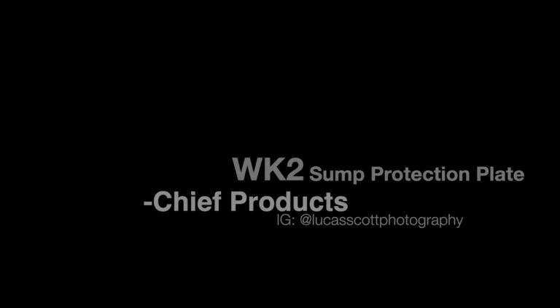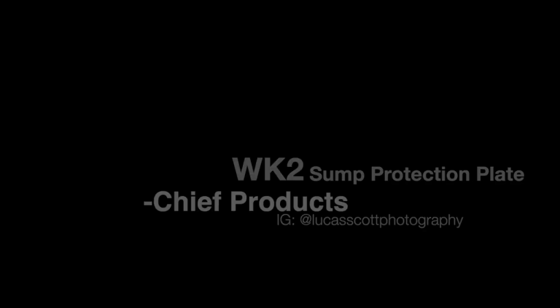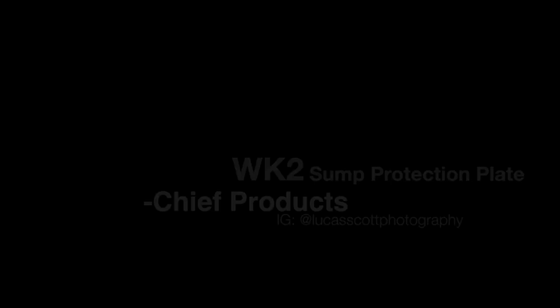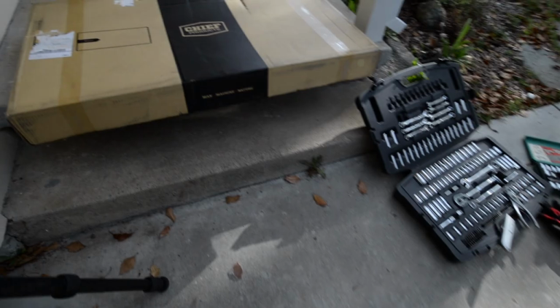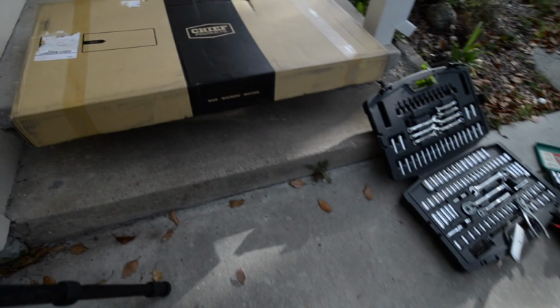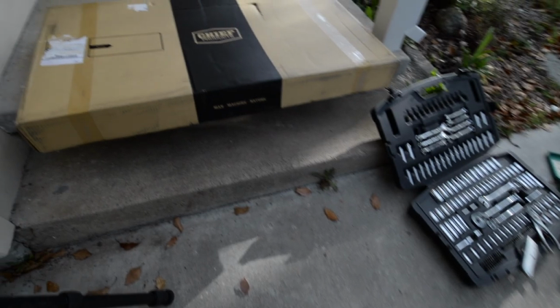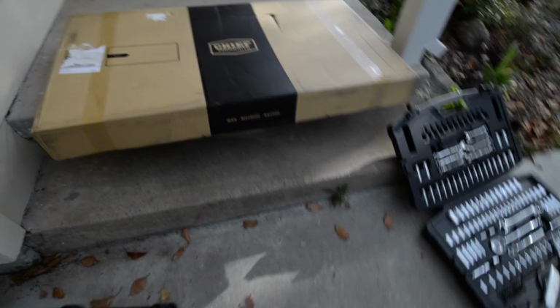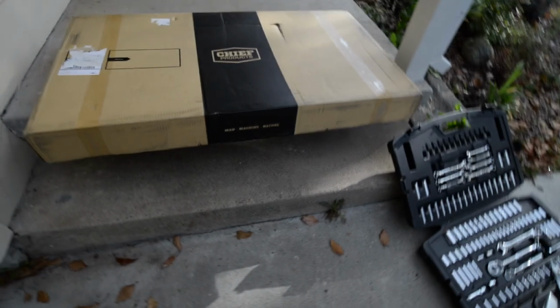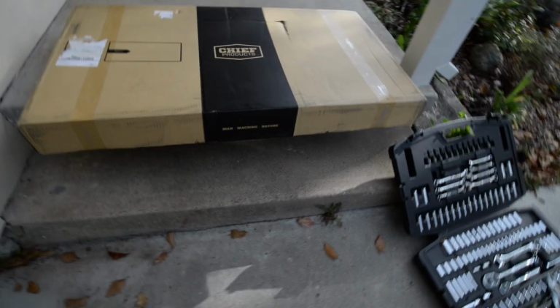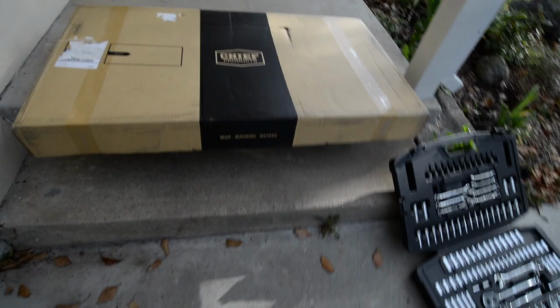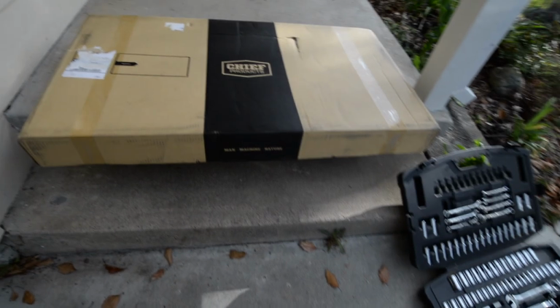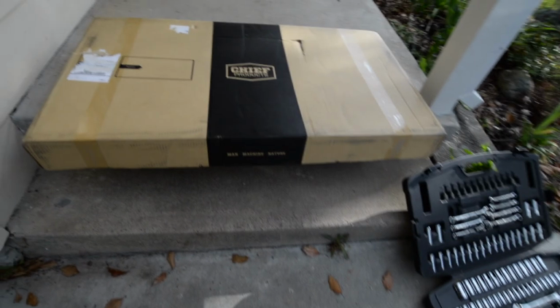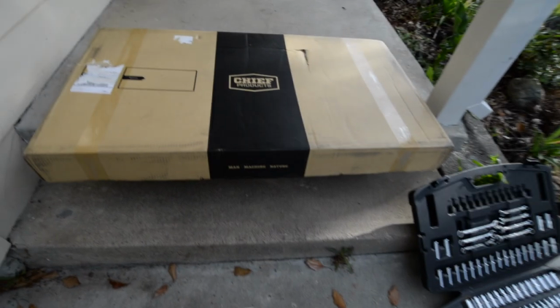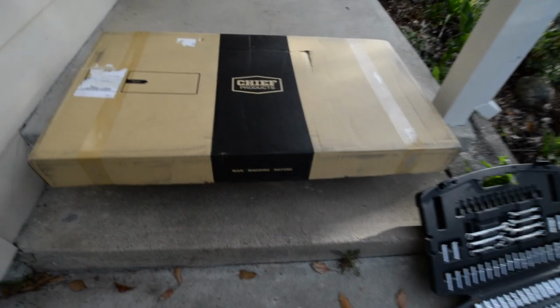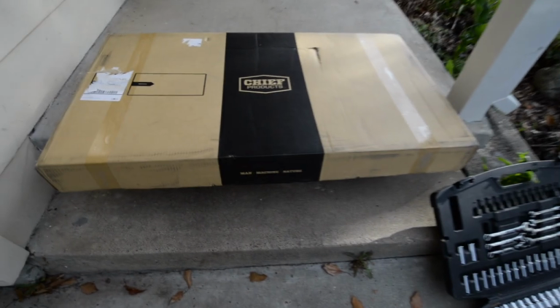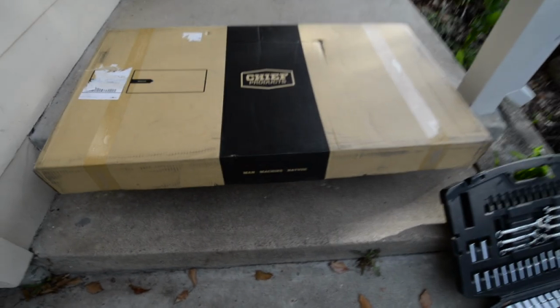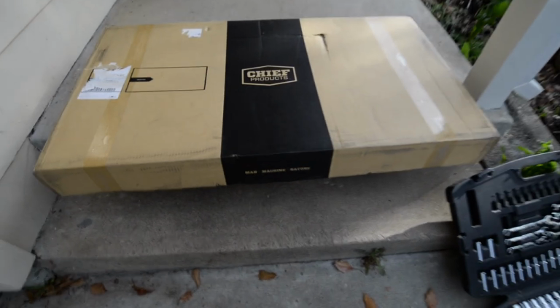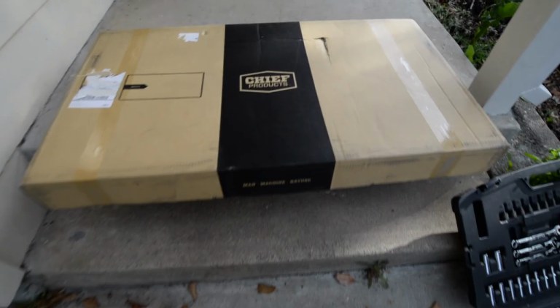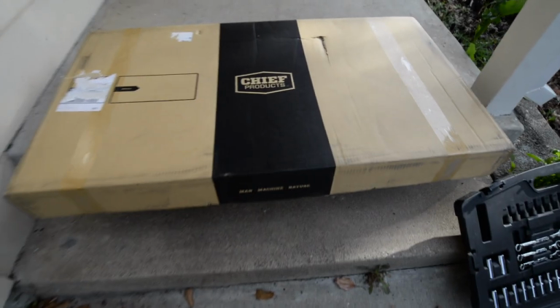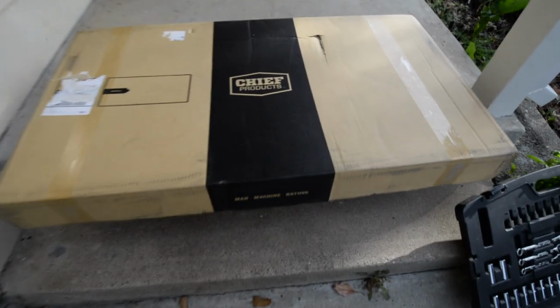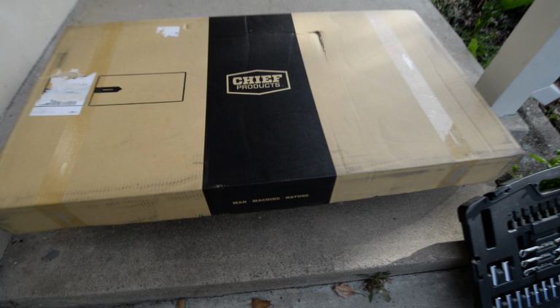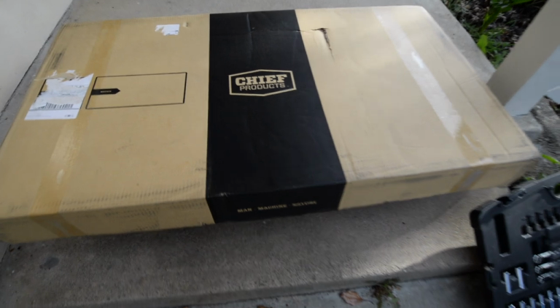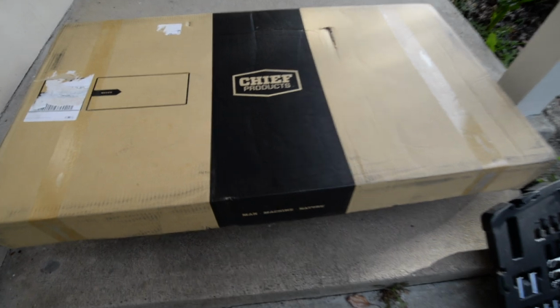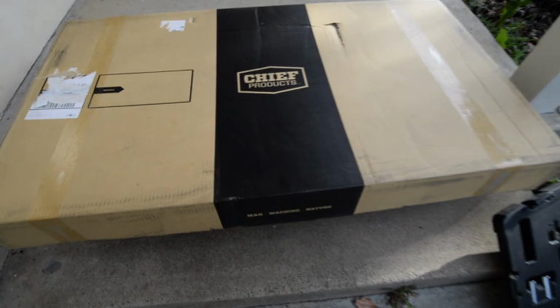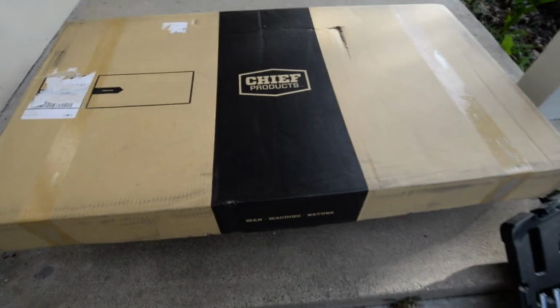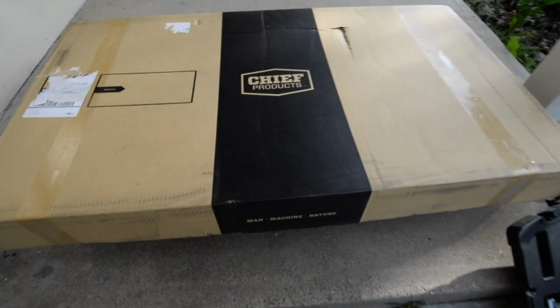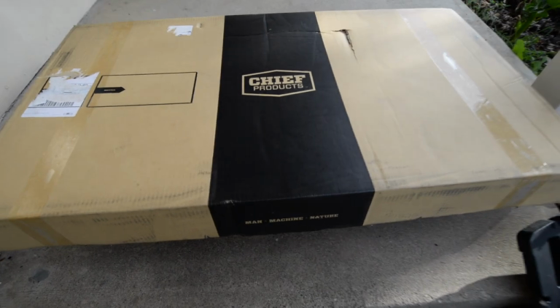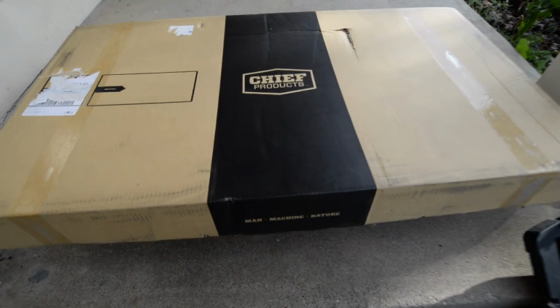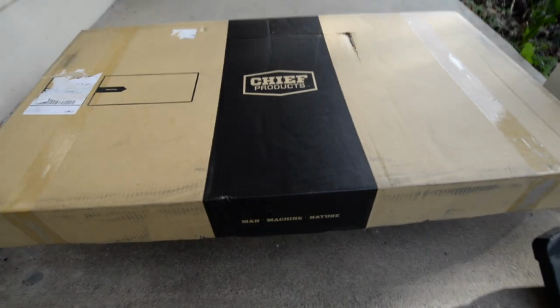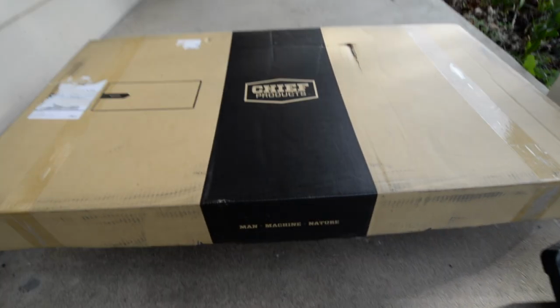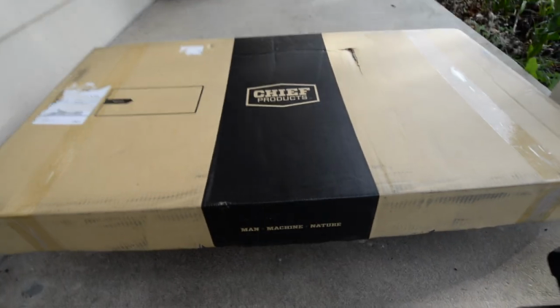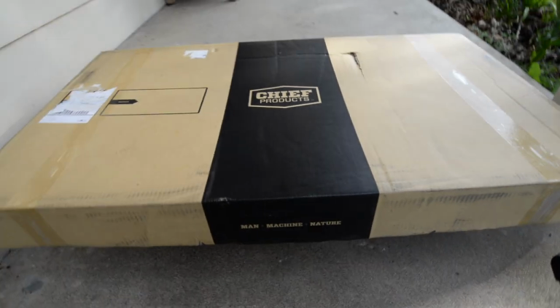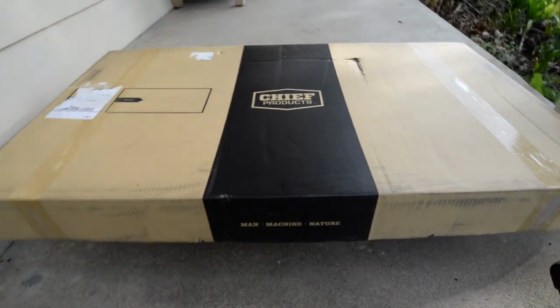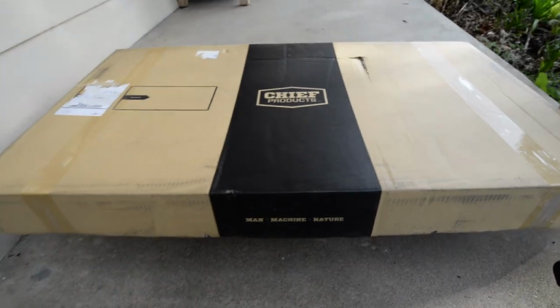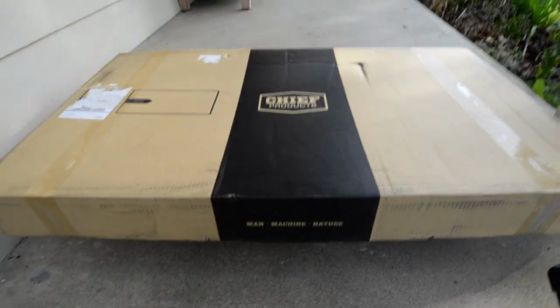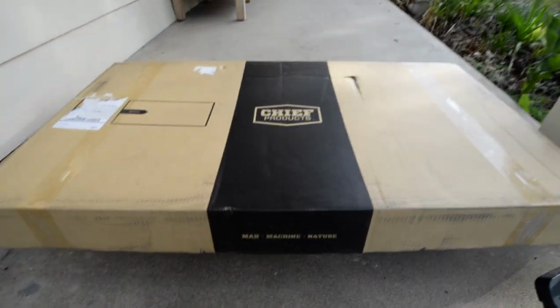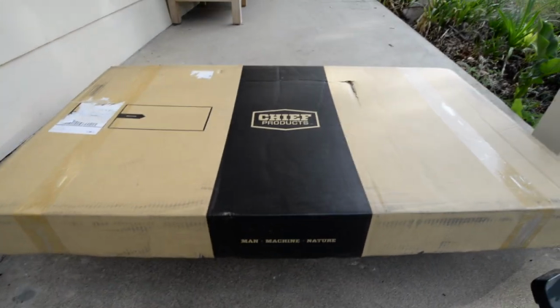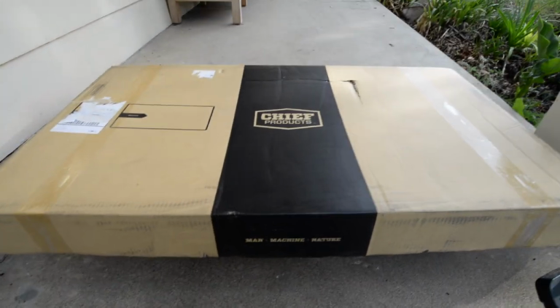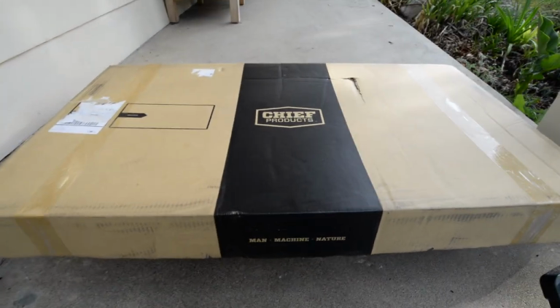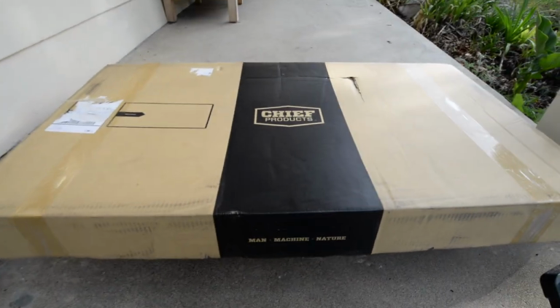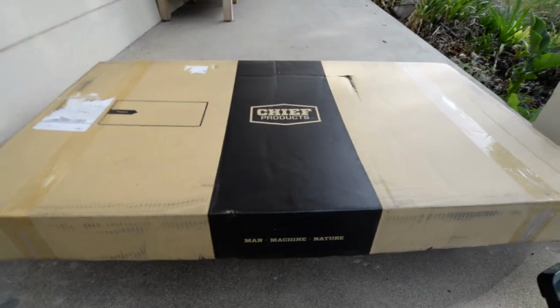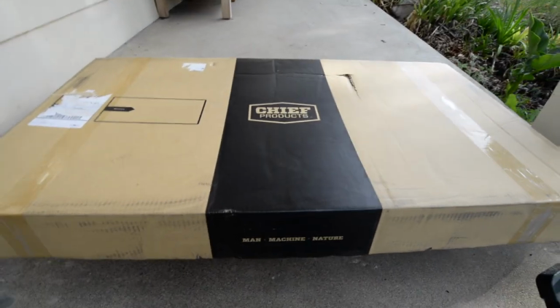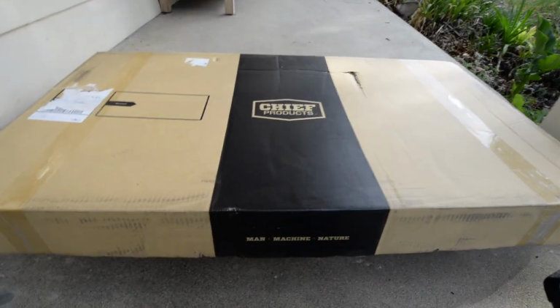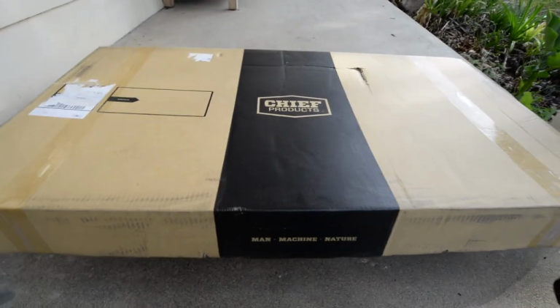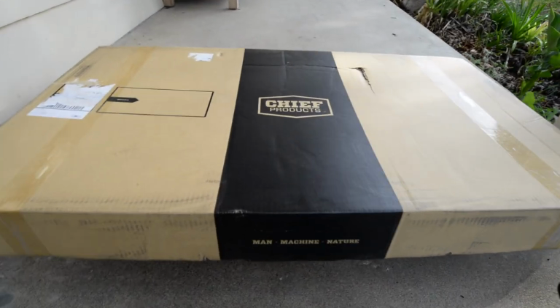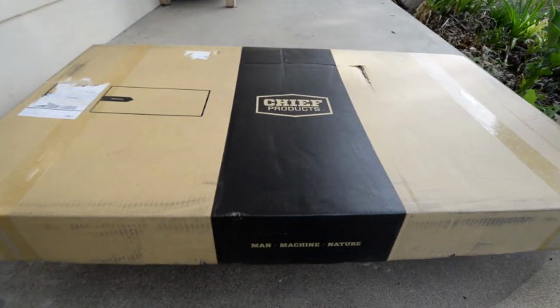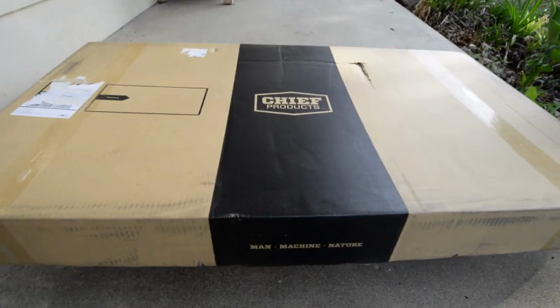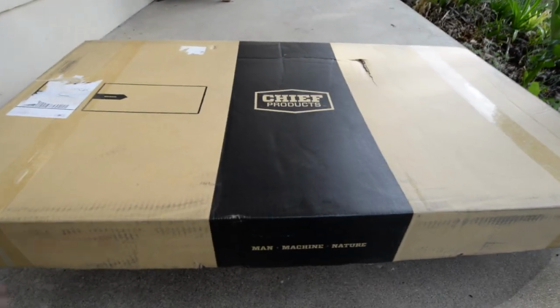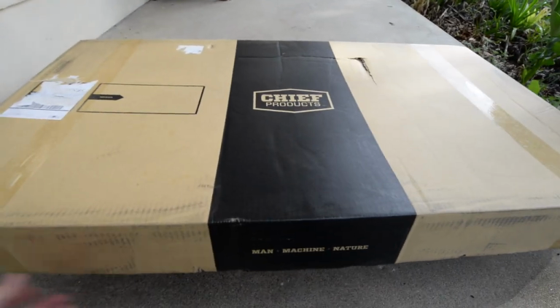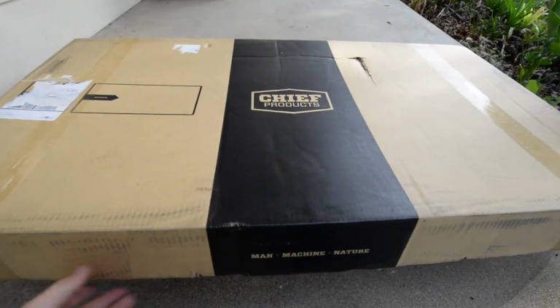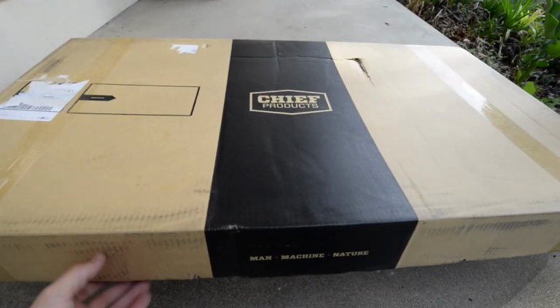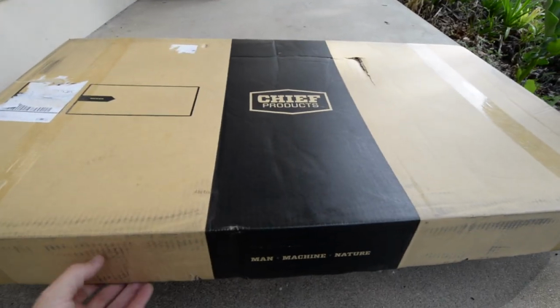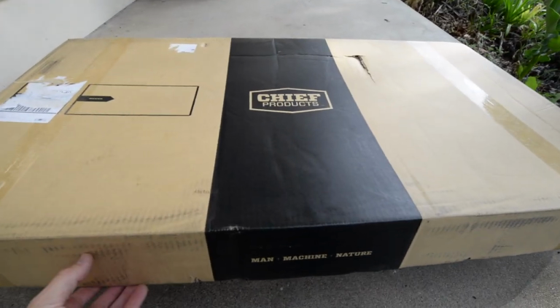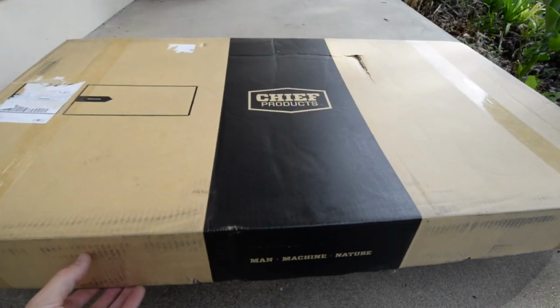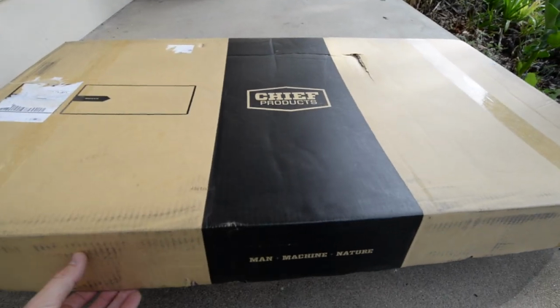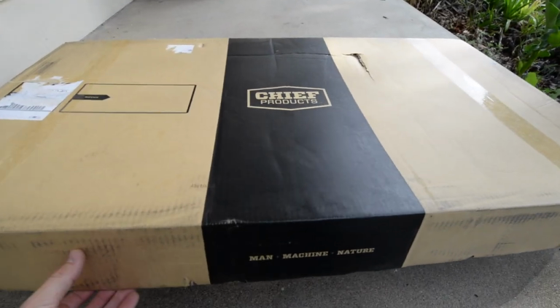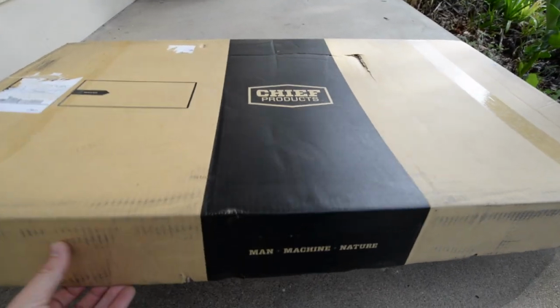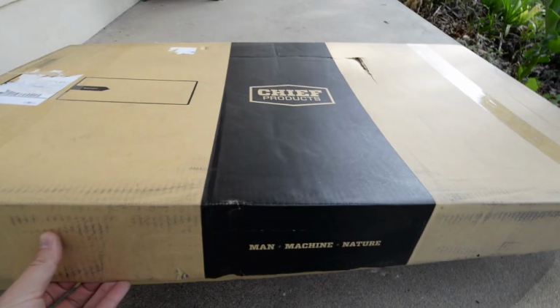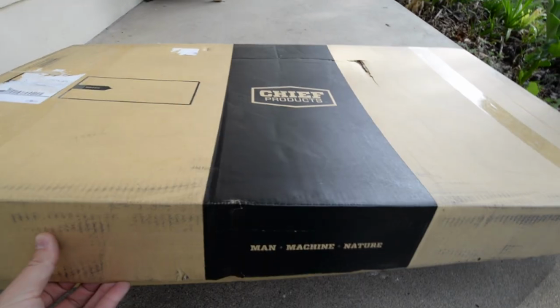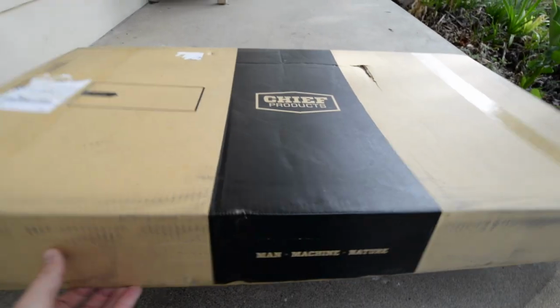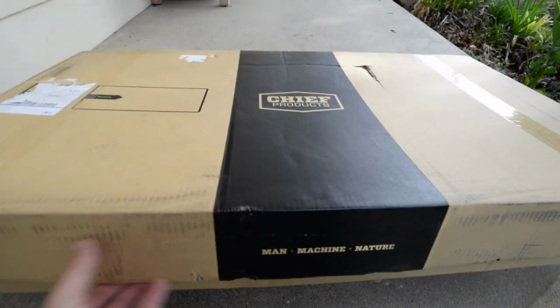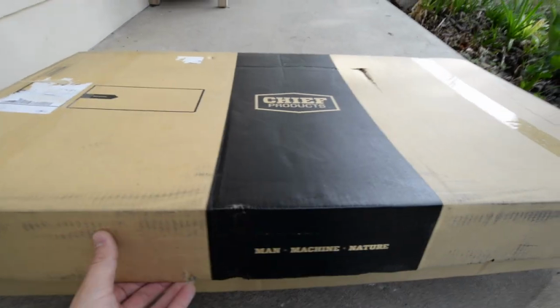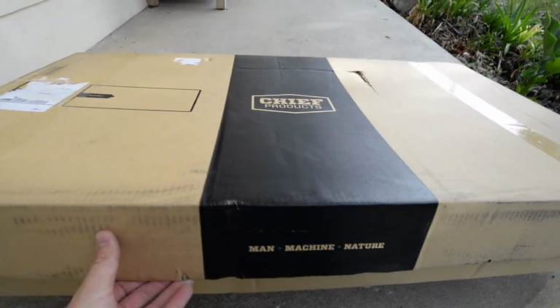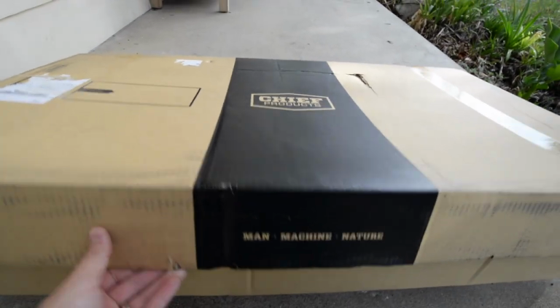Today we will be installing the Cheap Products Sun Protection Plate on my 2018 Grand Cherokee.